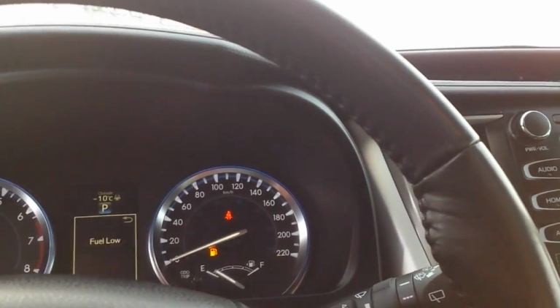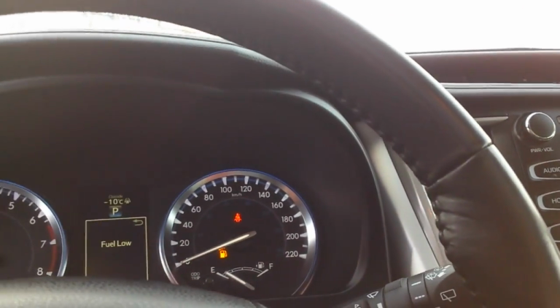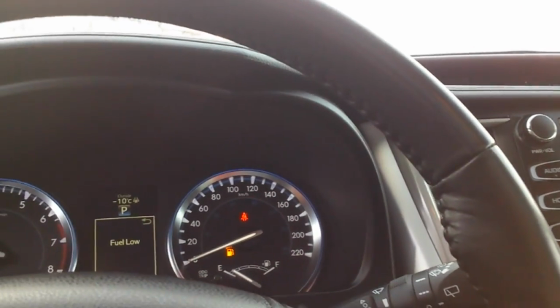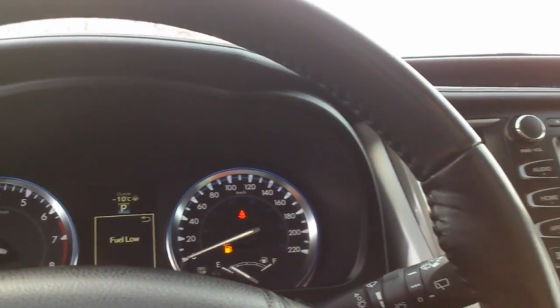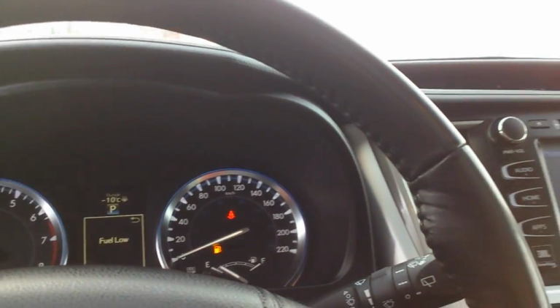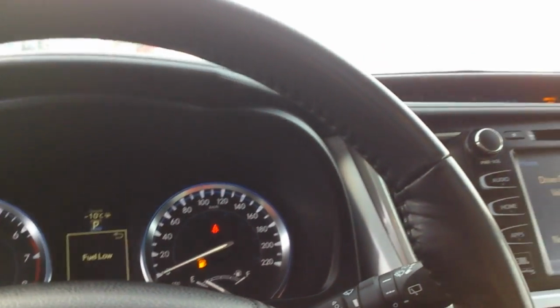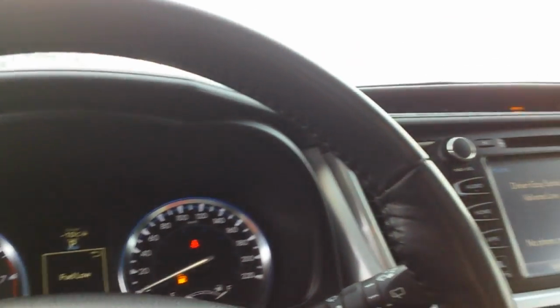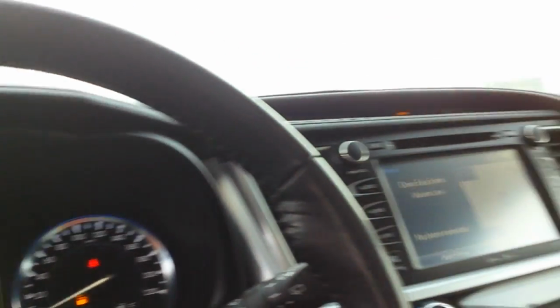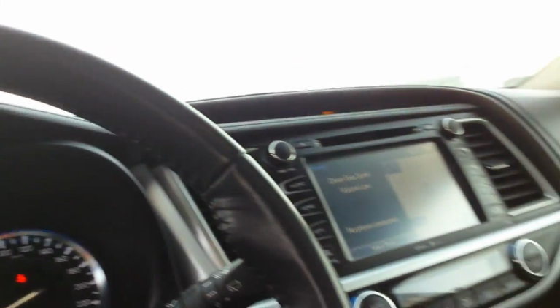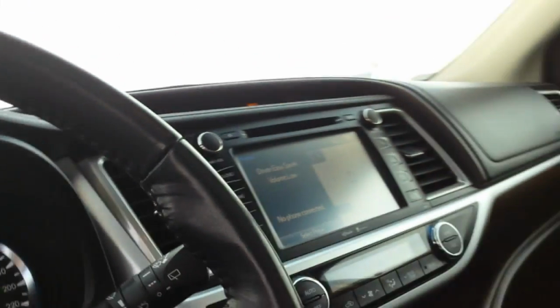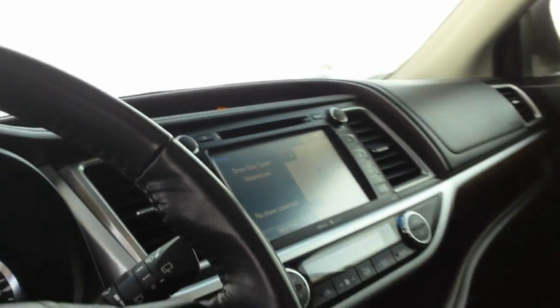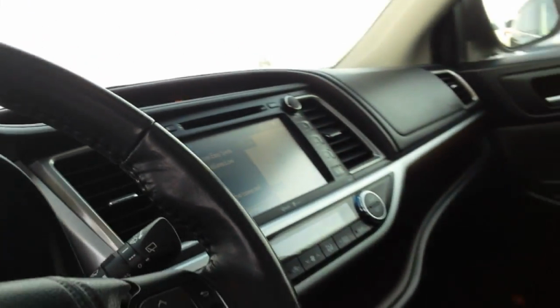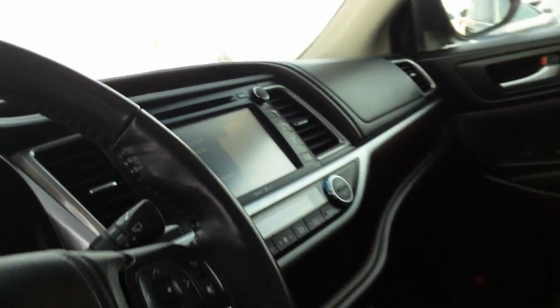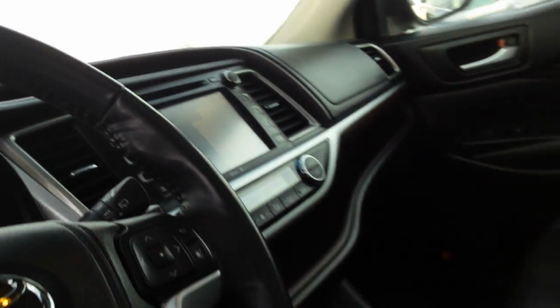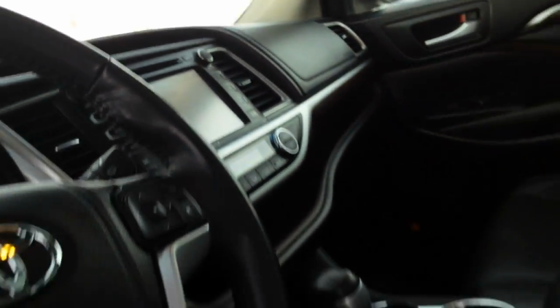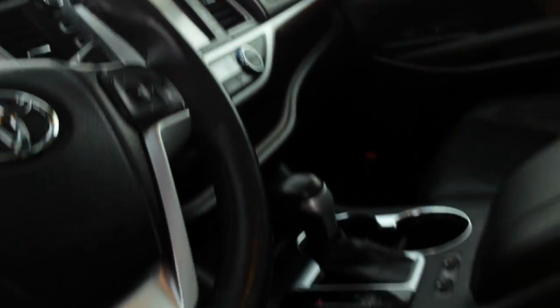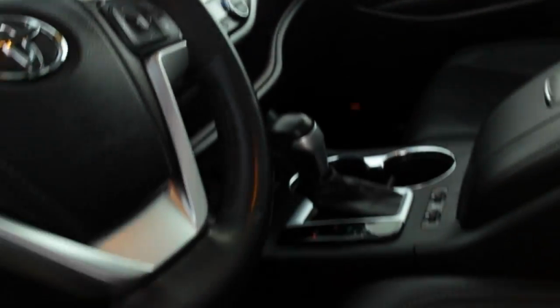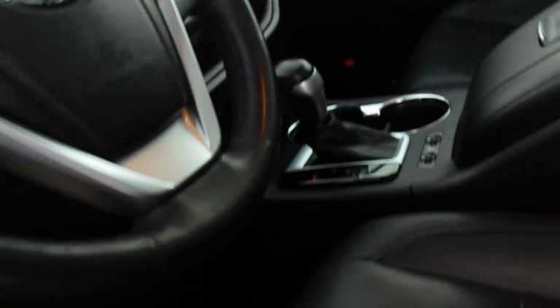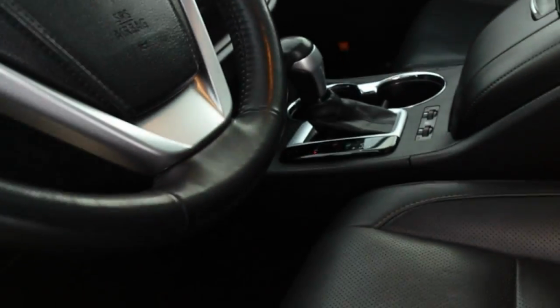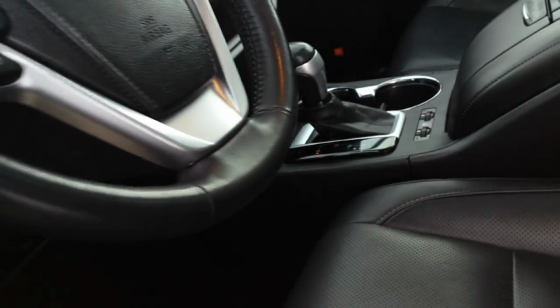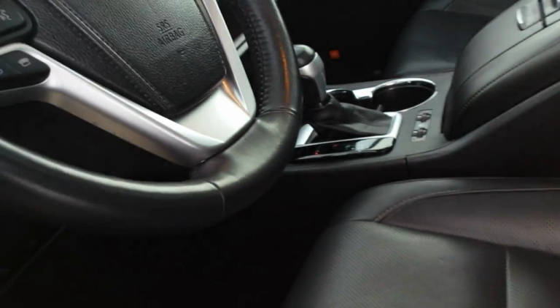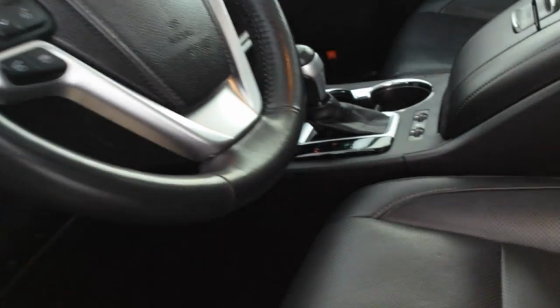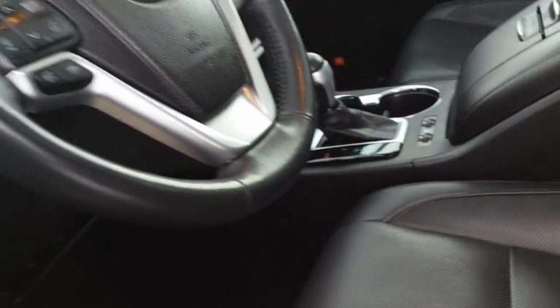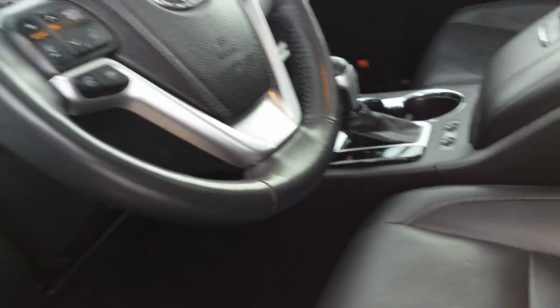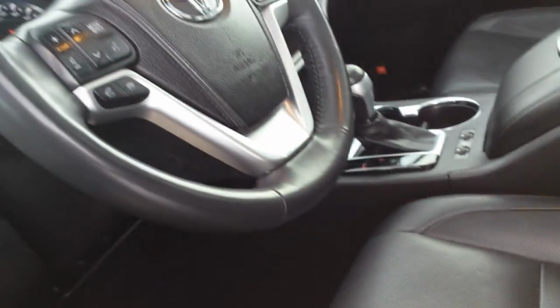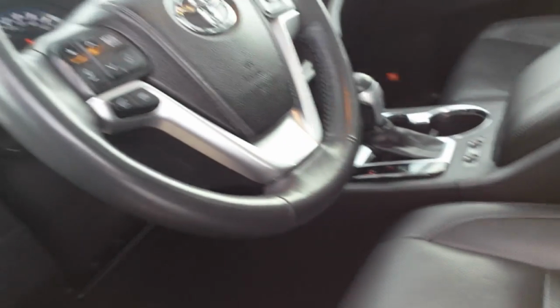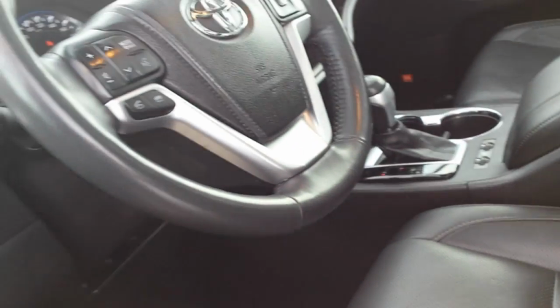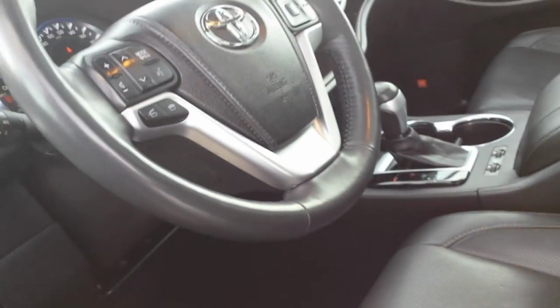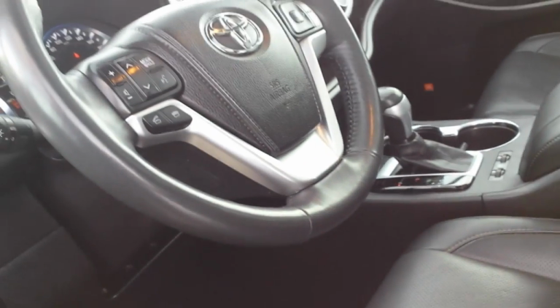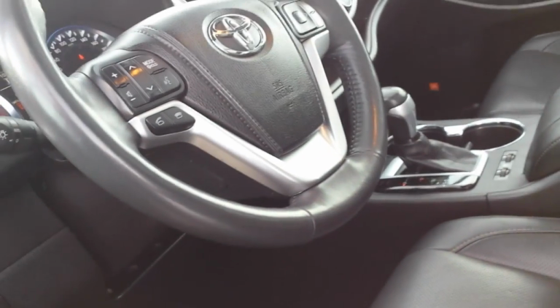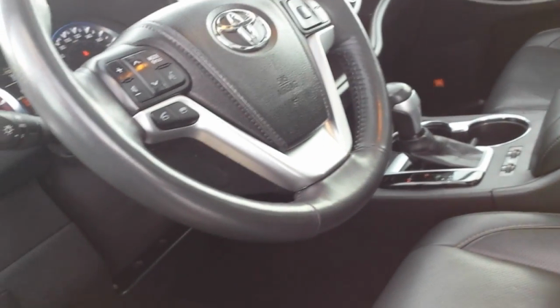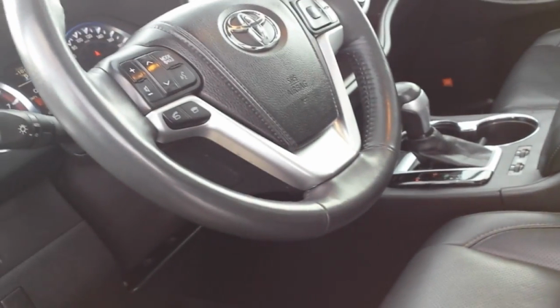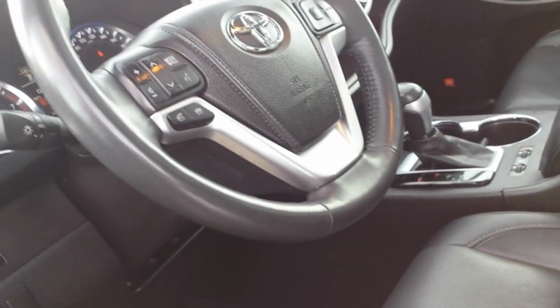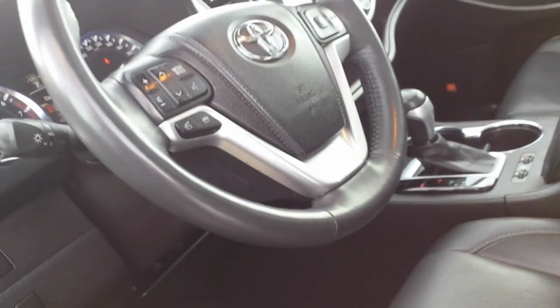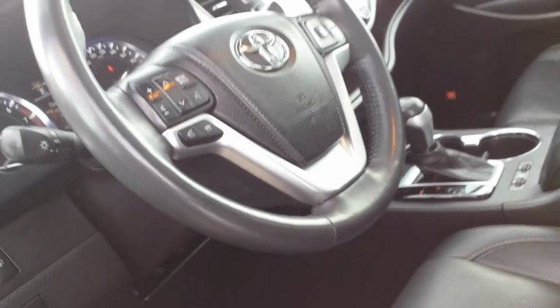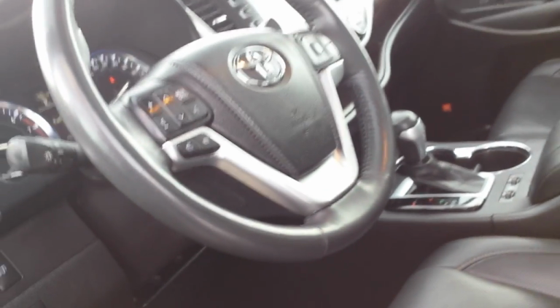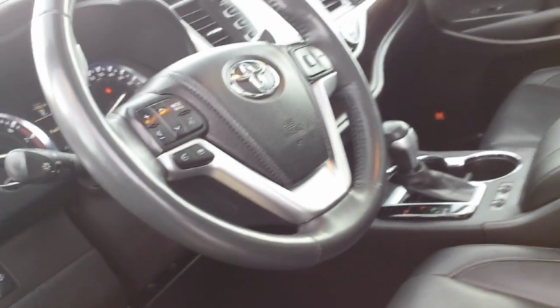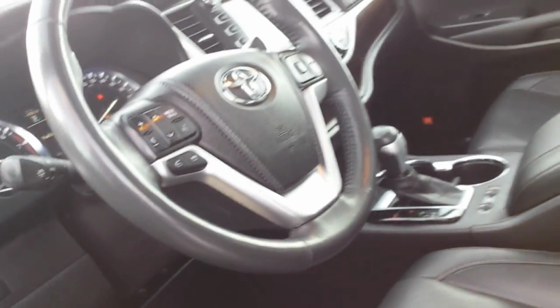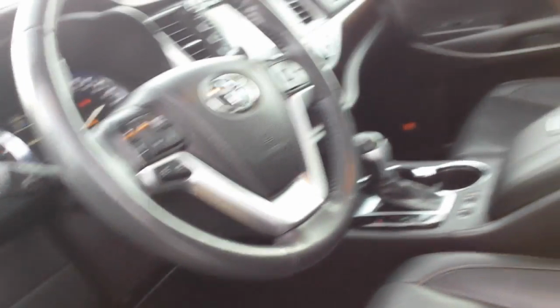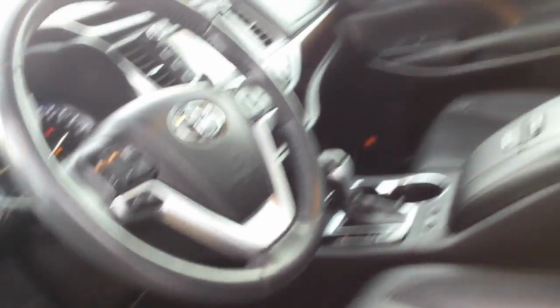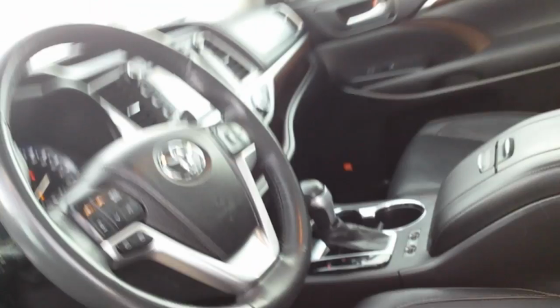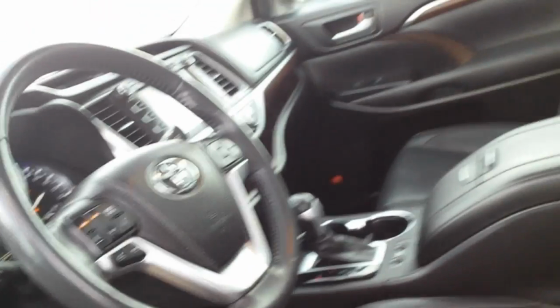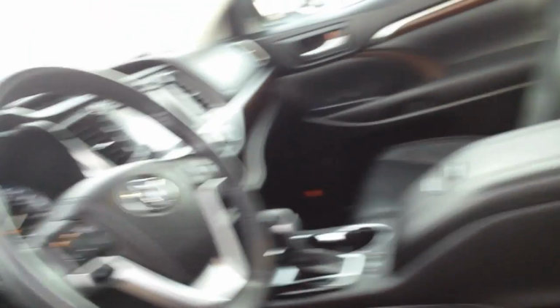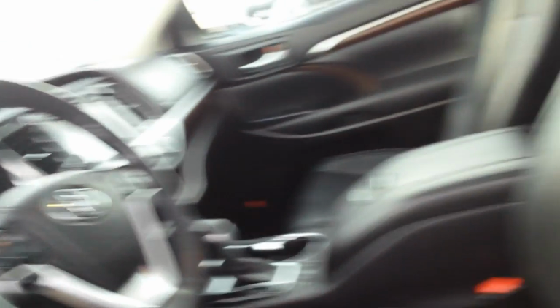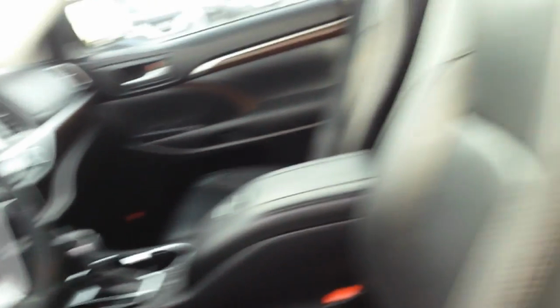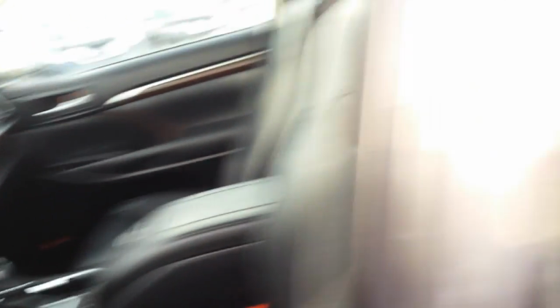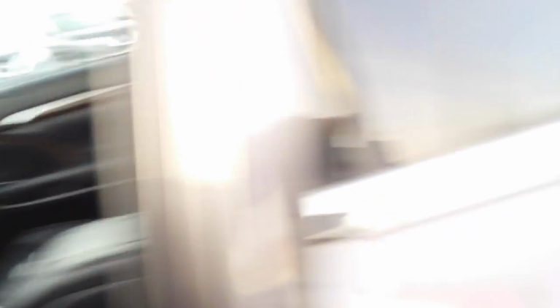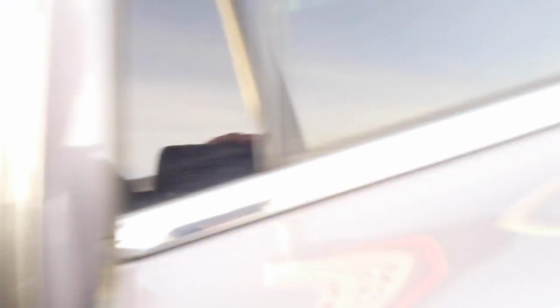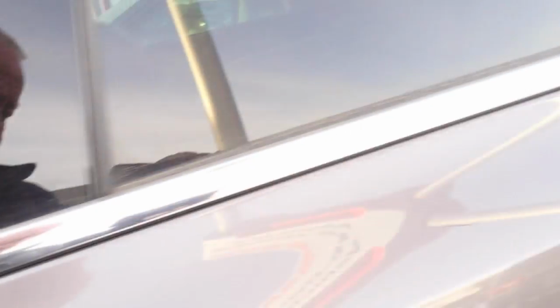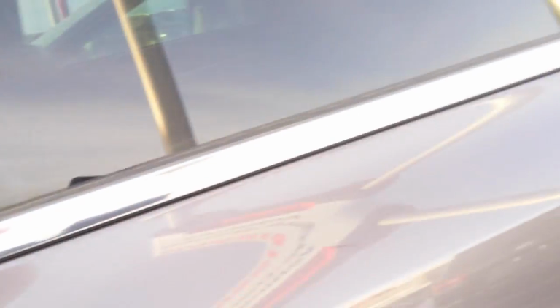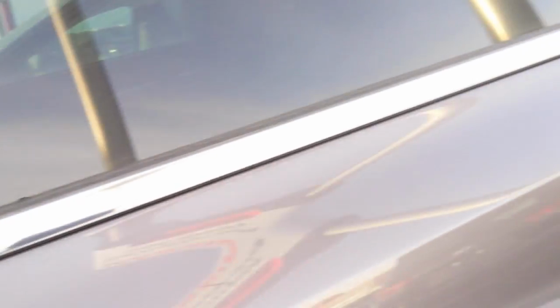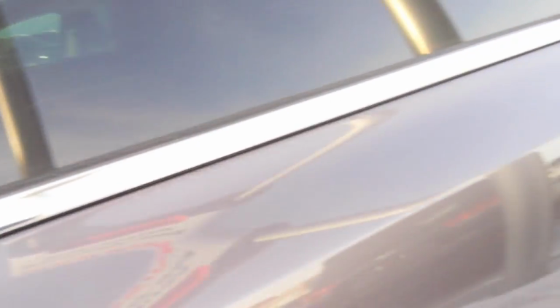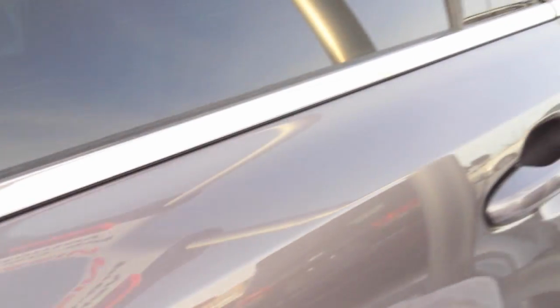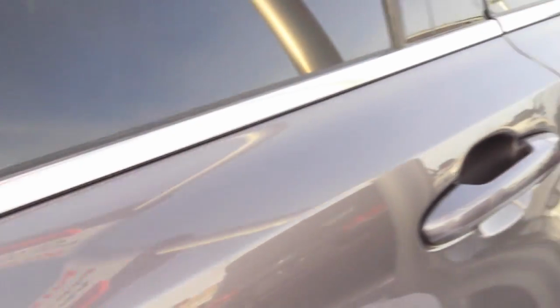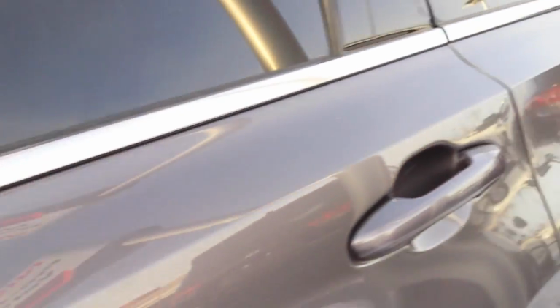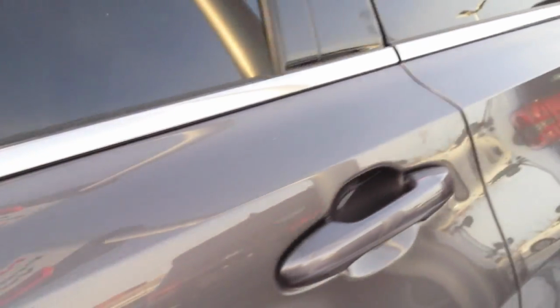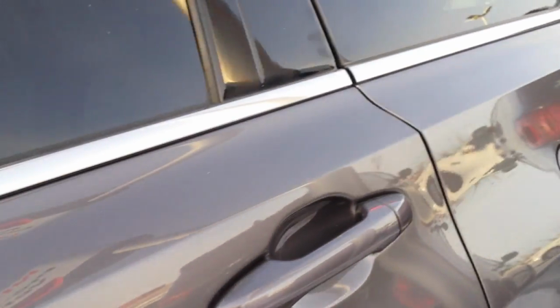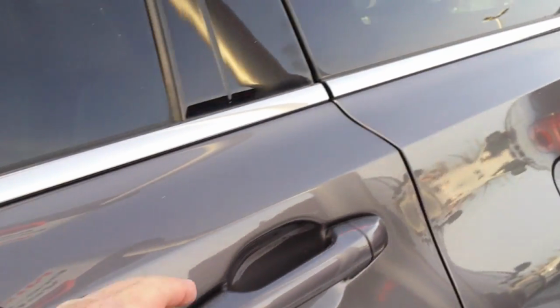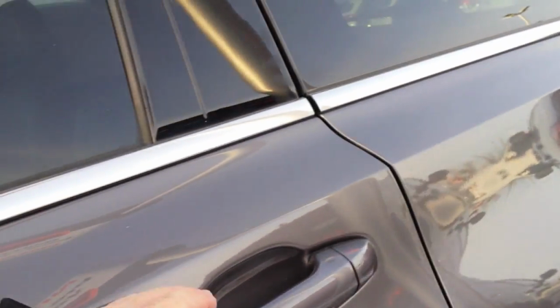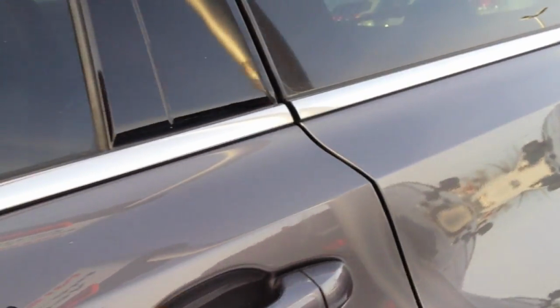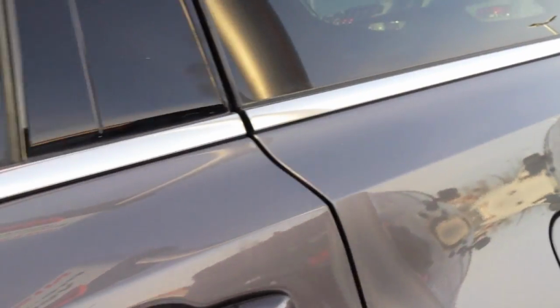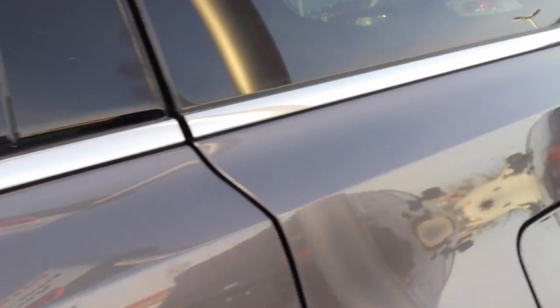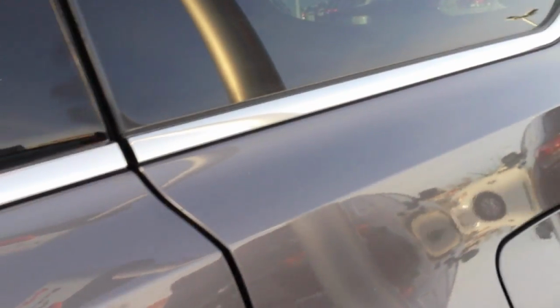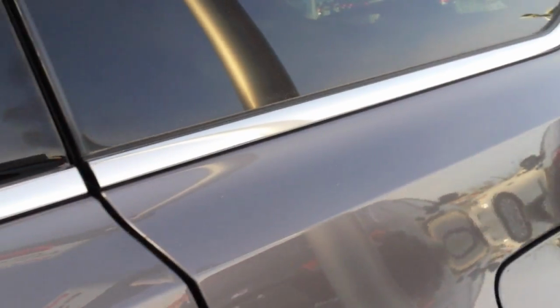Very, very nice condition — the leather is like new, no rips or tears. Let me show you the second row.